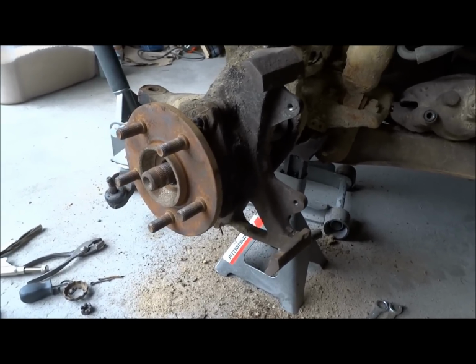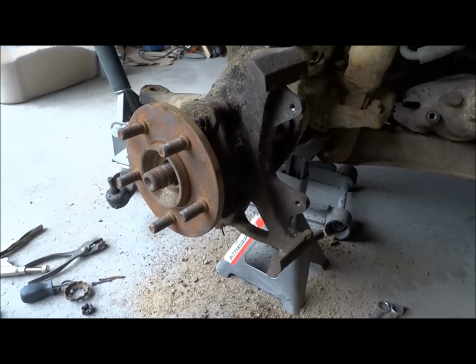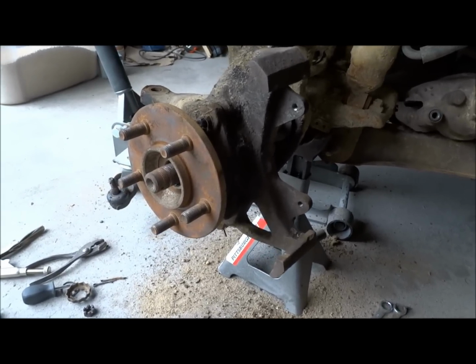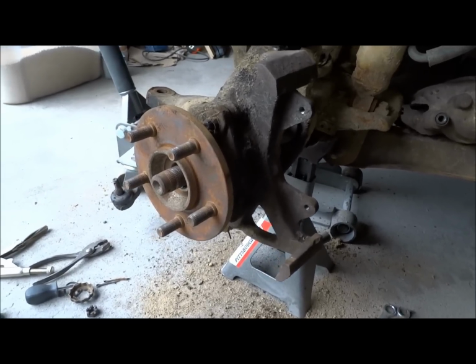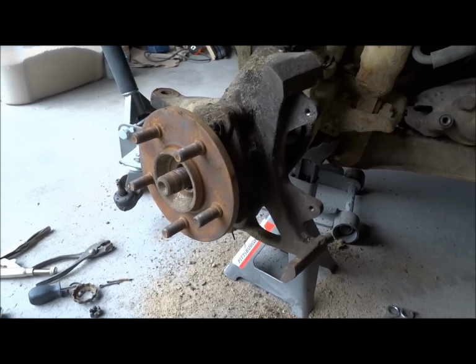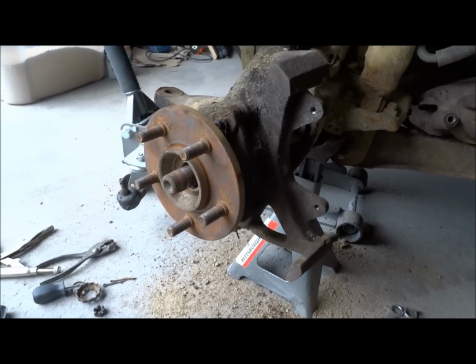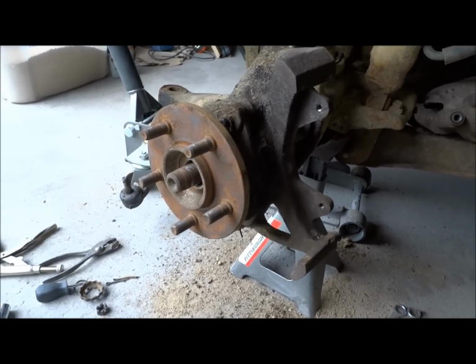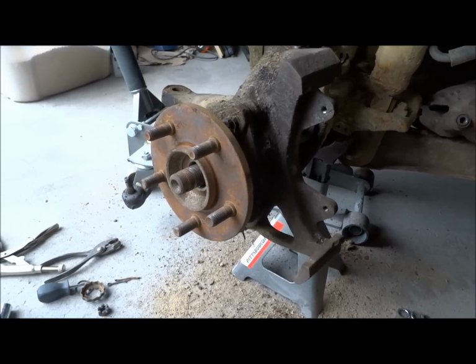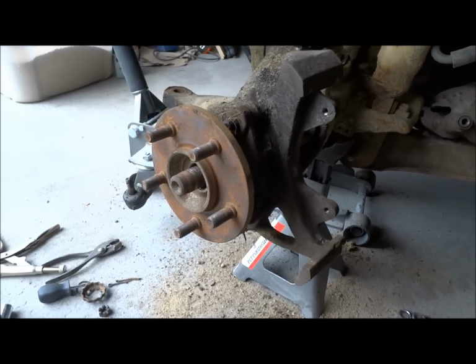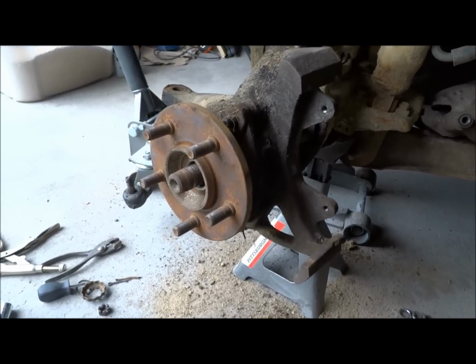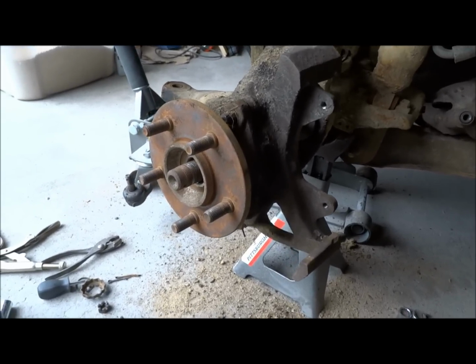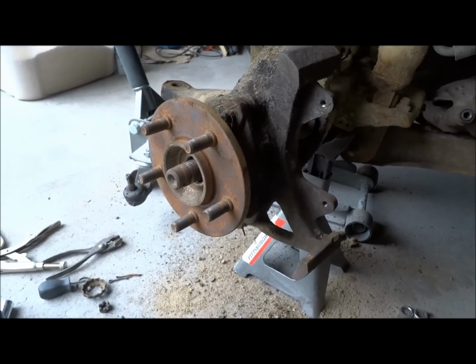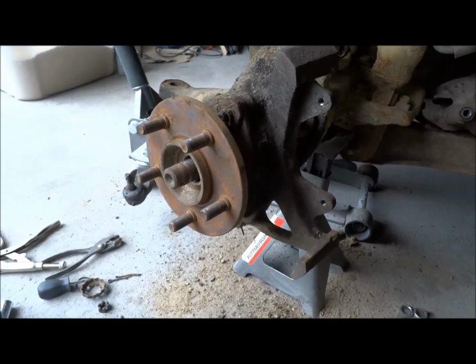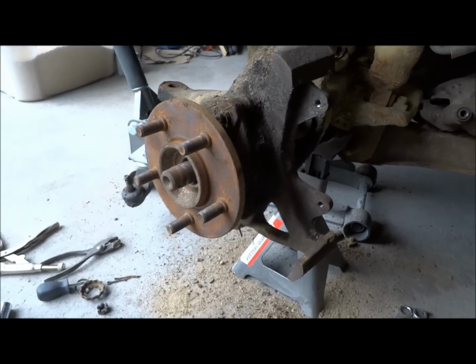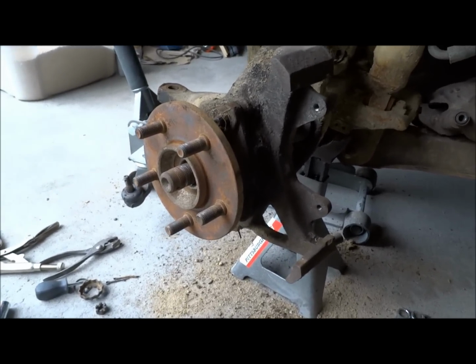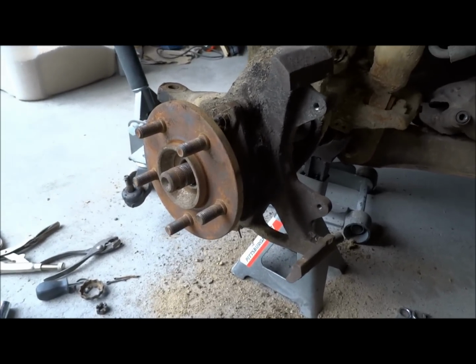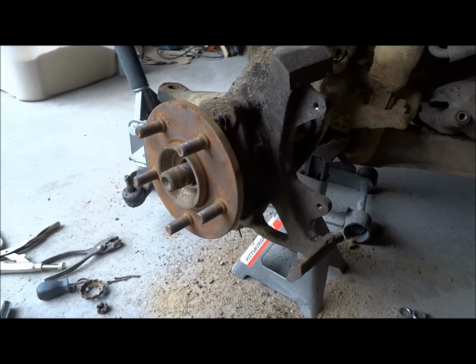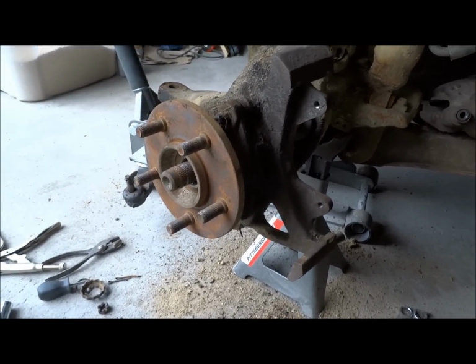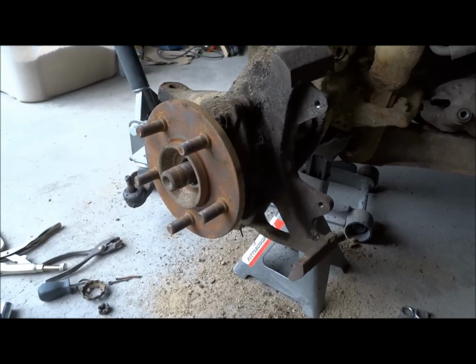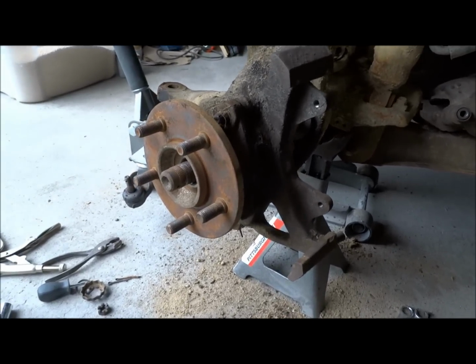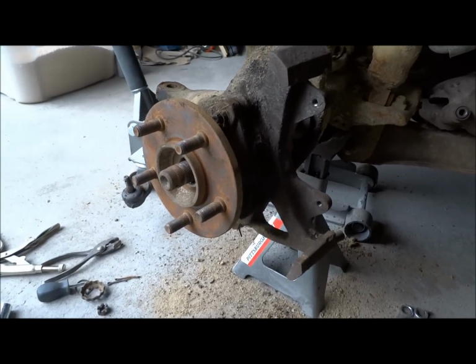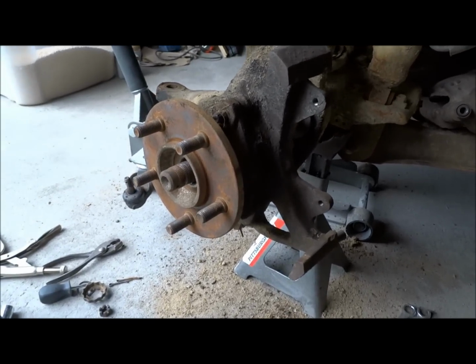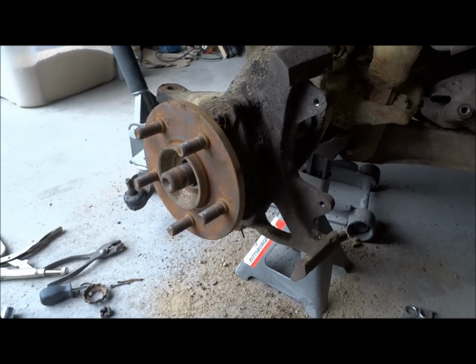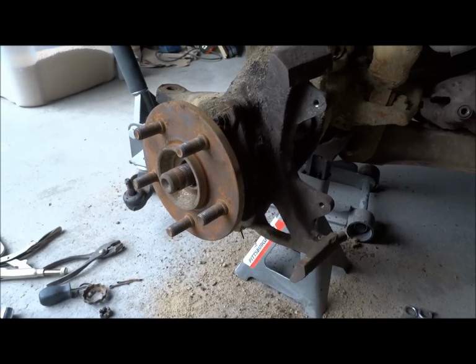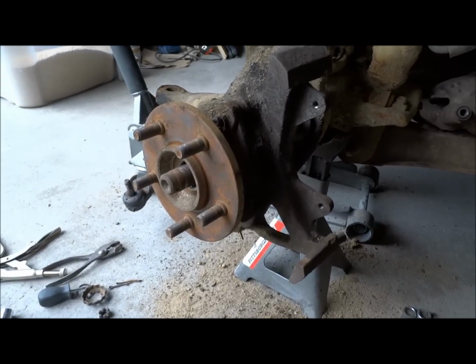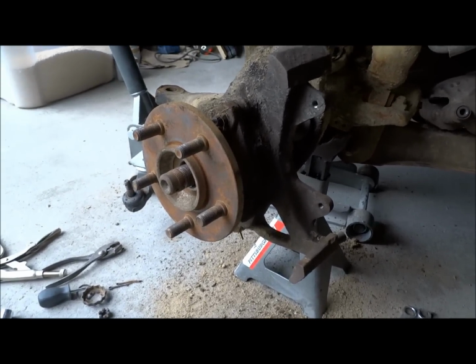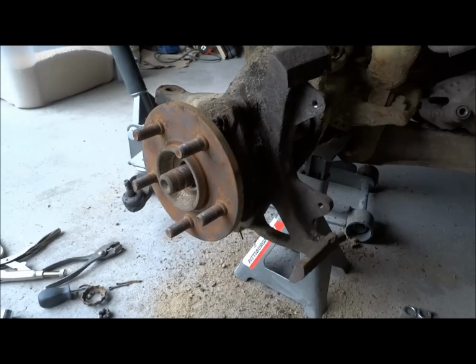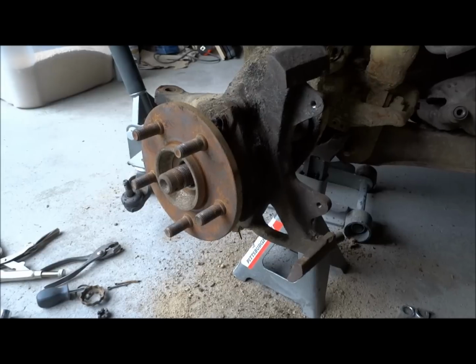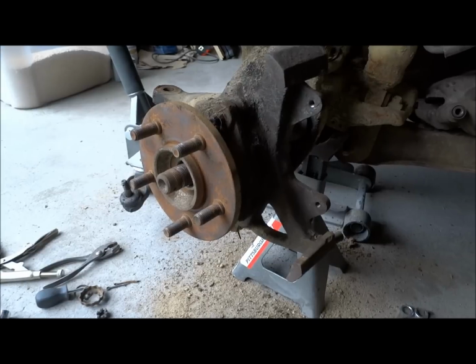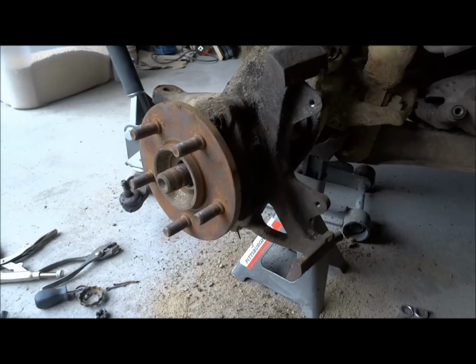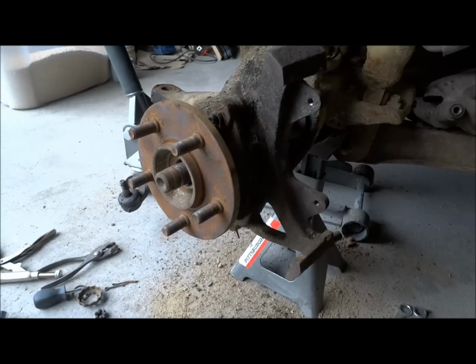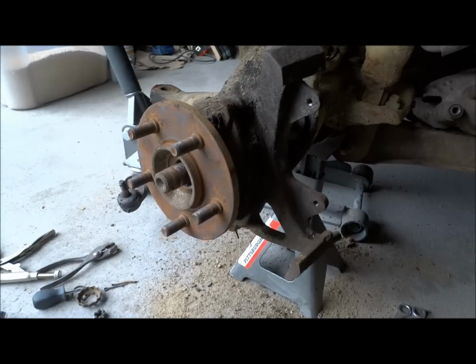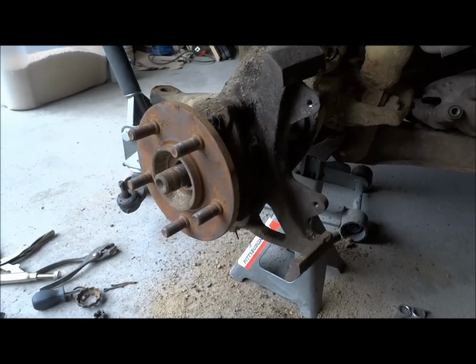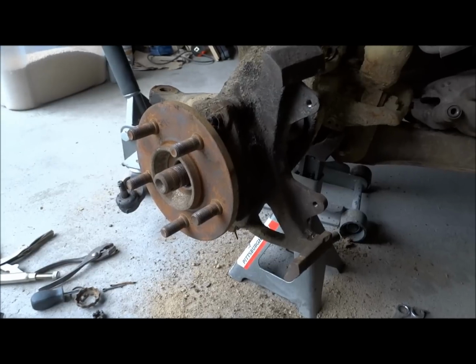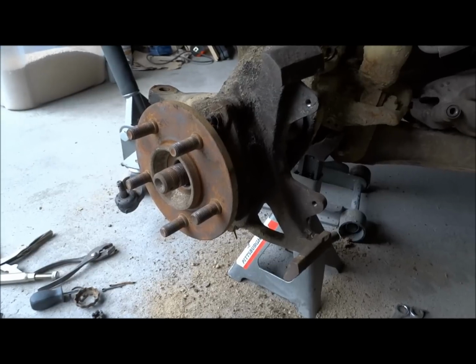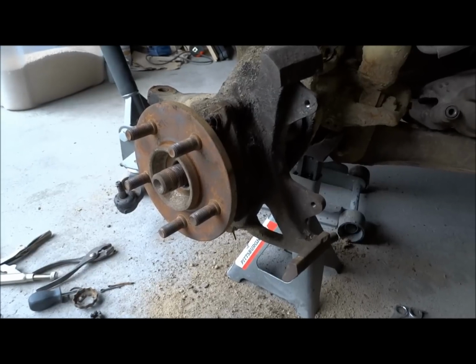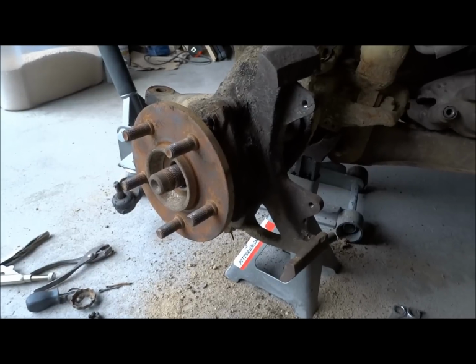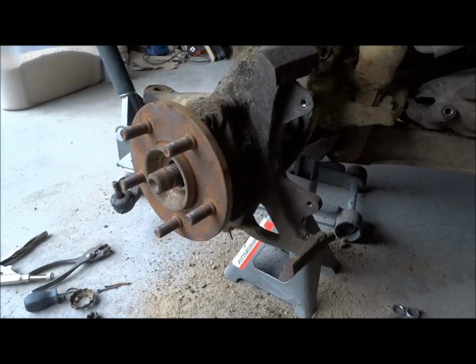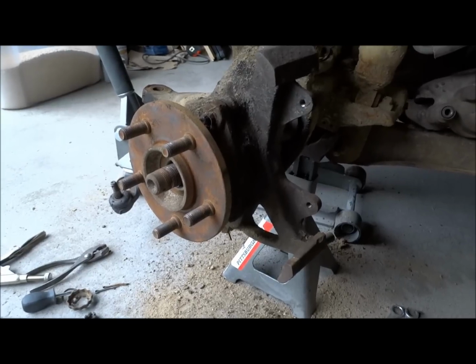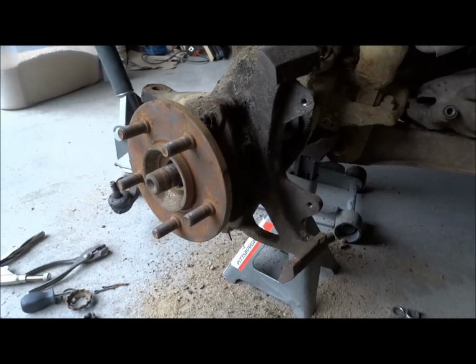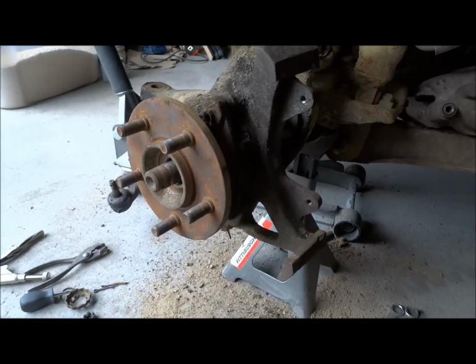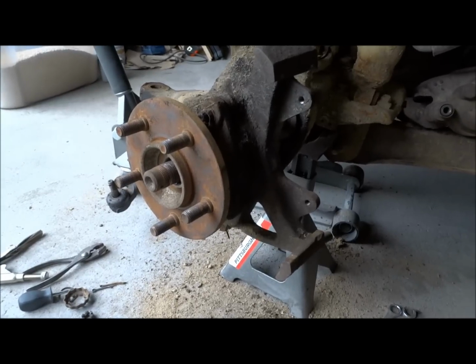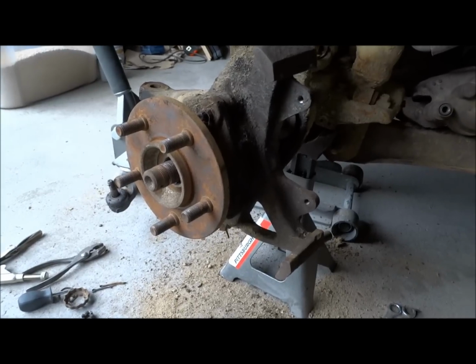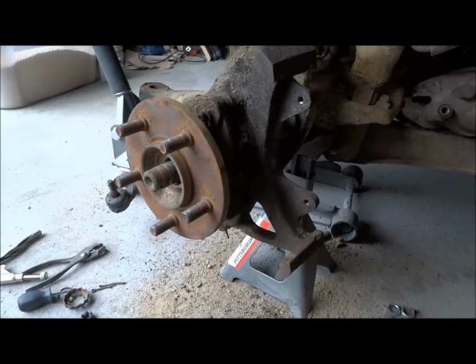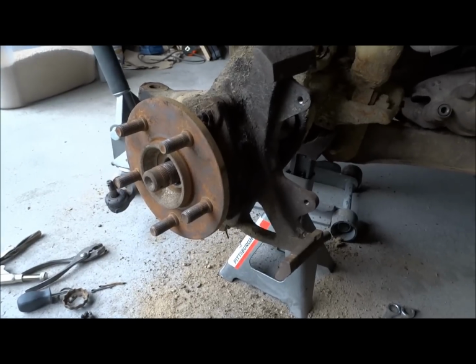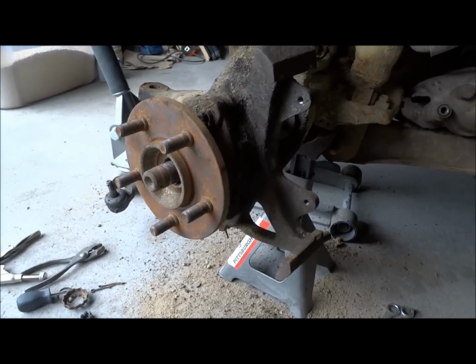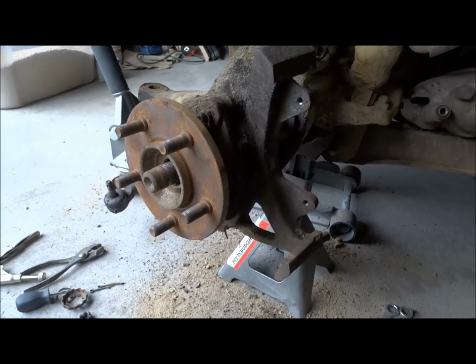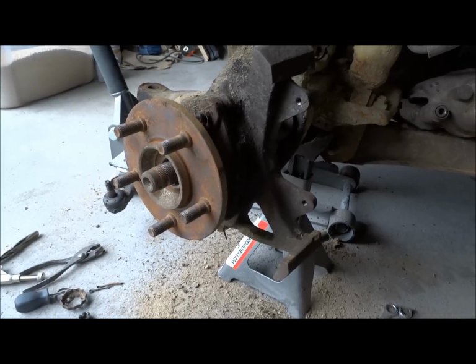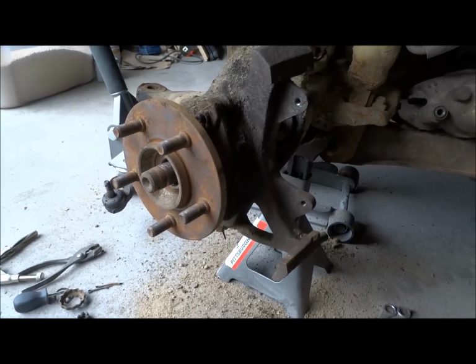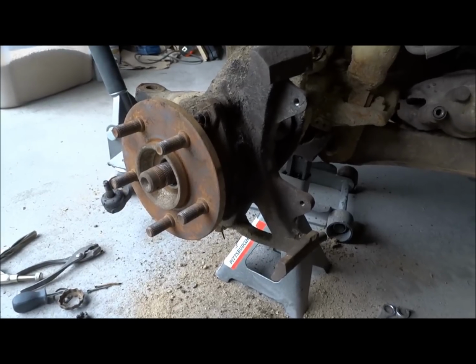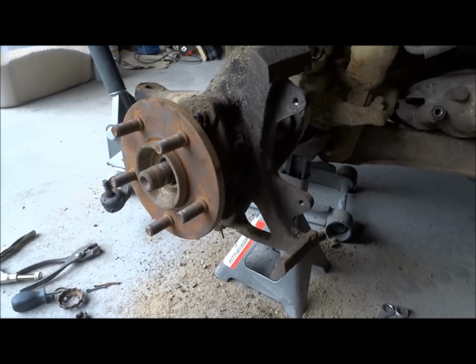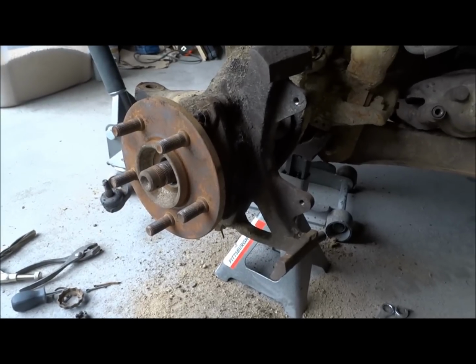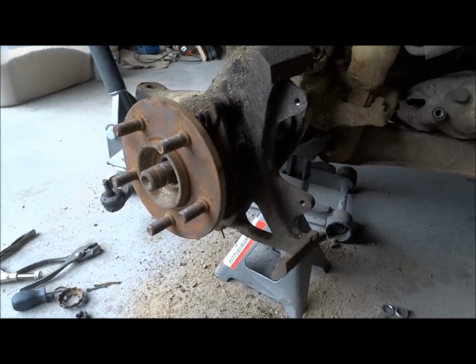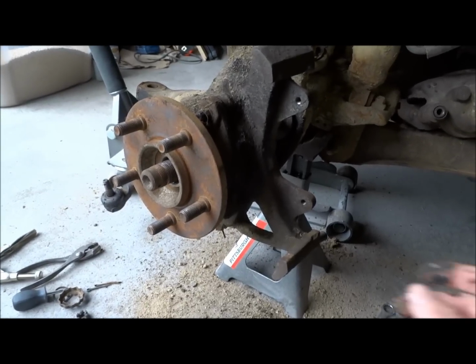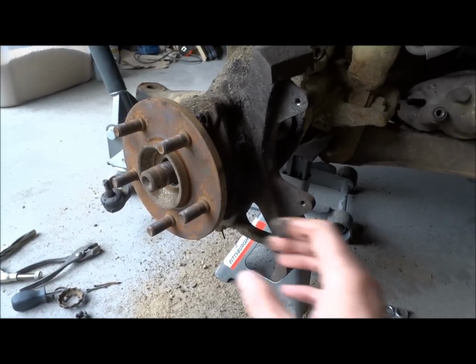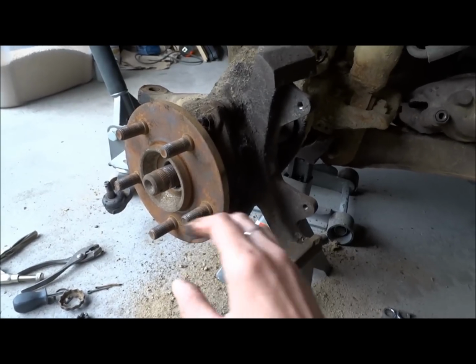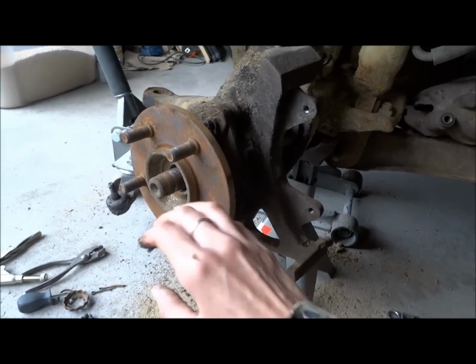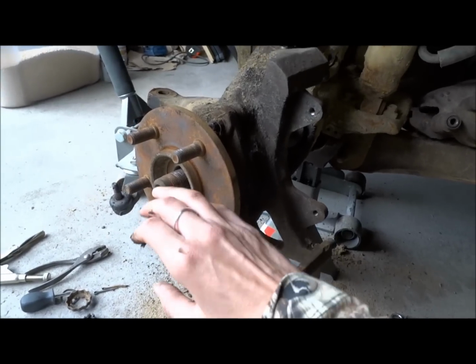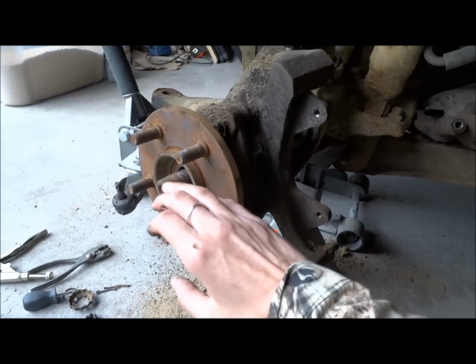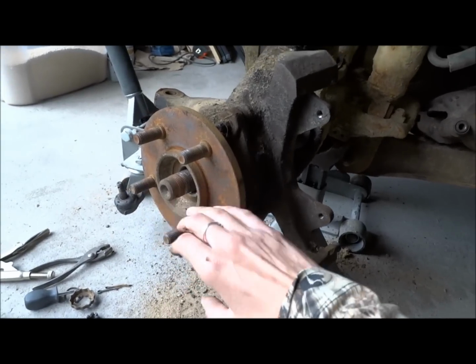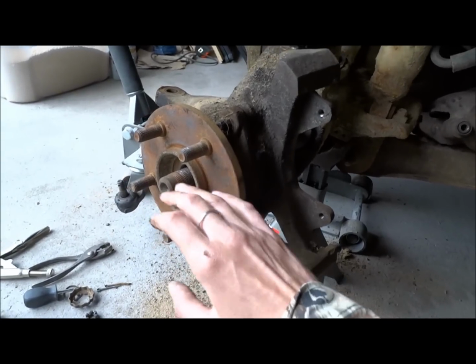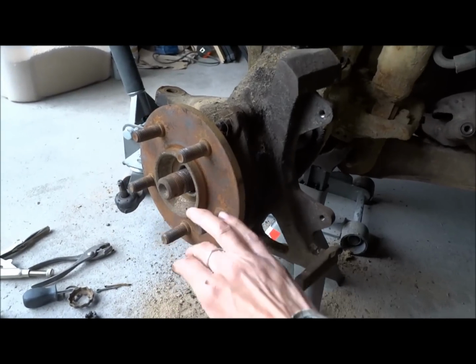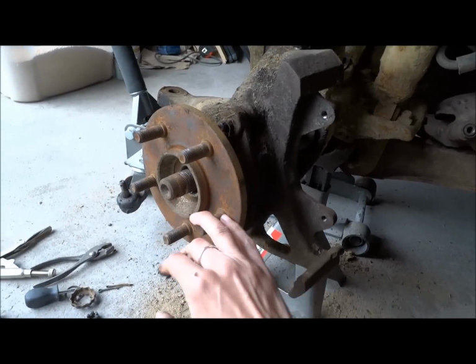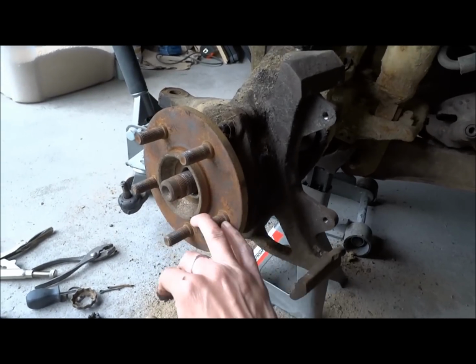So now that we've got the rotor, the caliper, and the tie rod end disconnected, we can work towards getting the actual hub out.